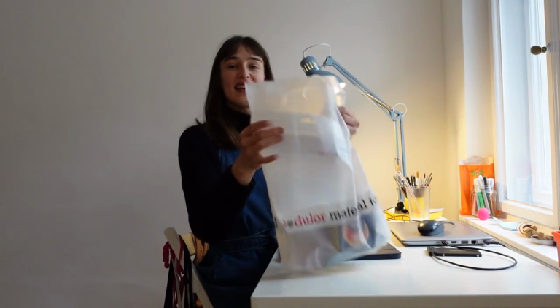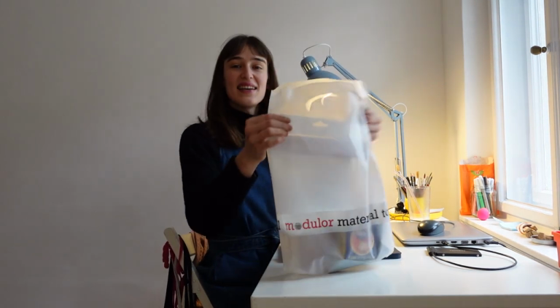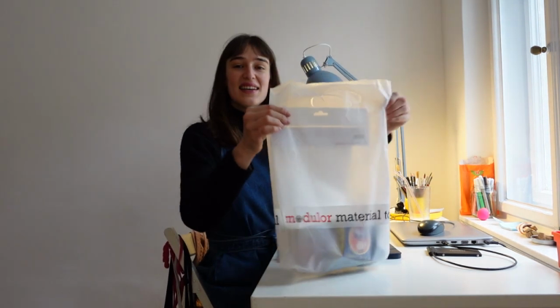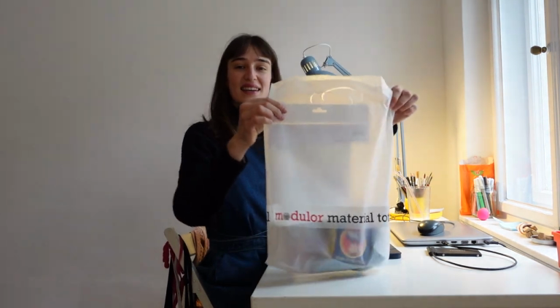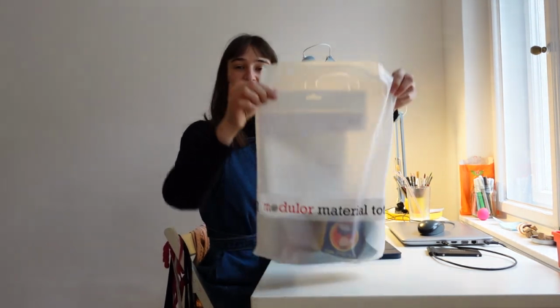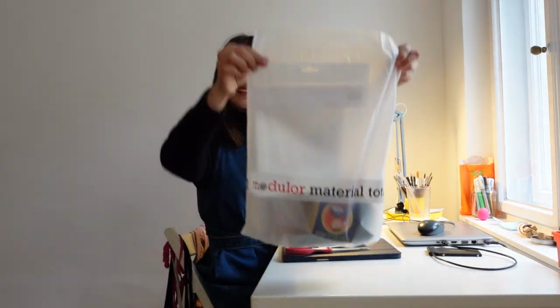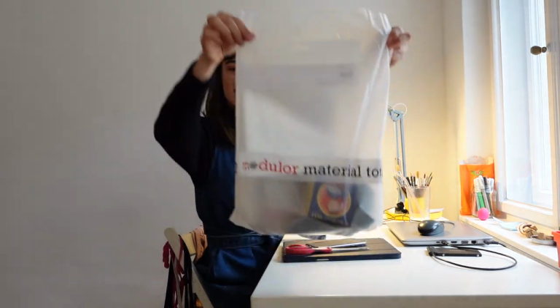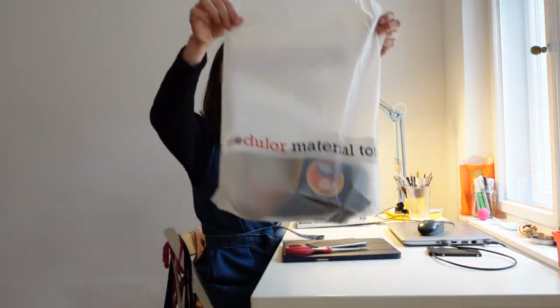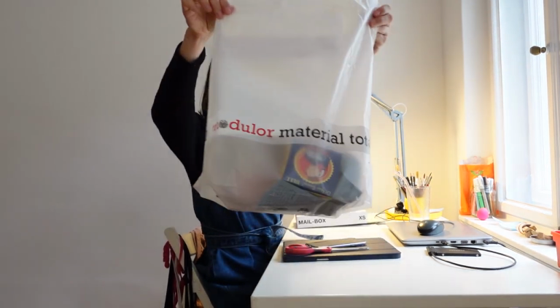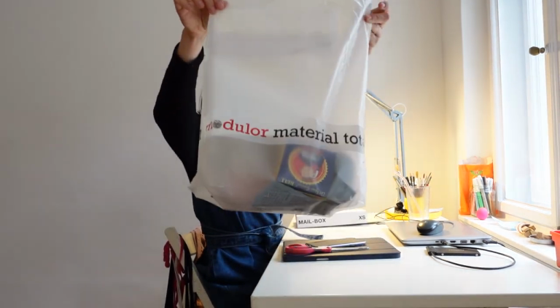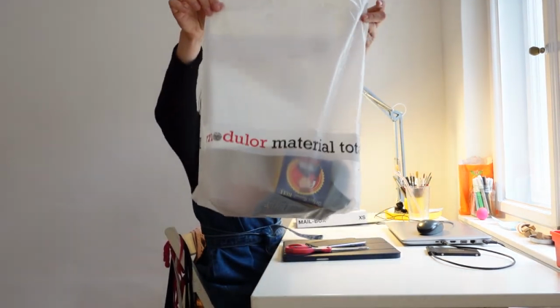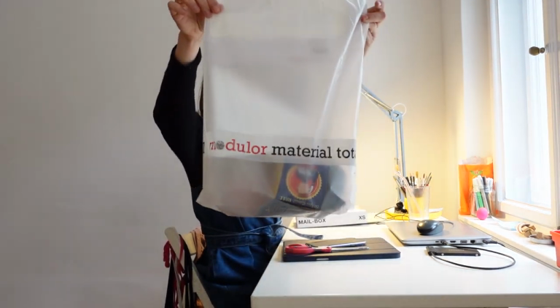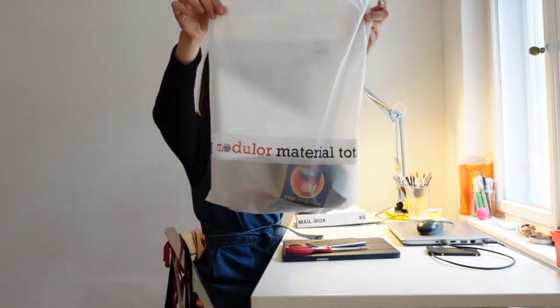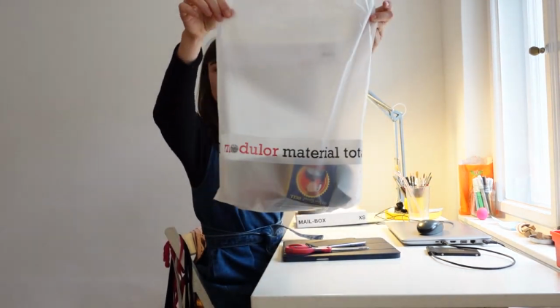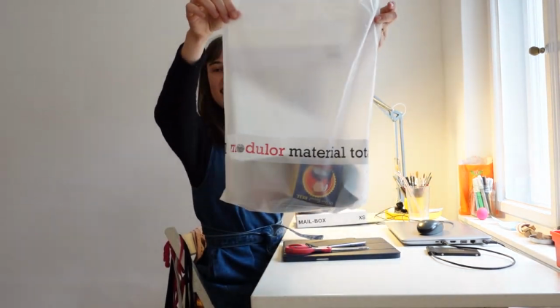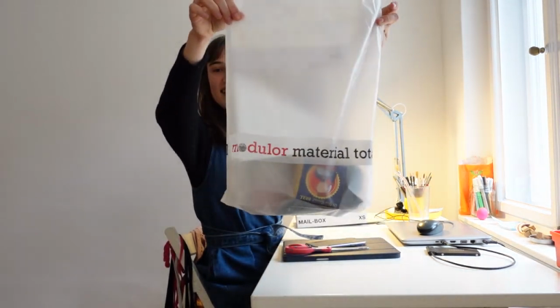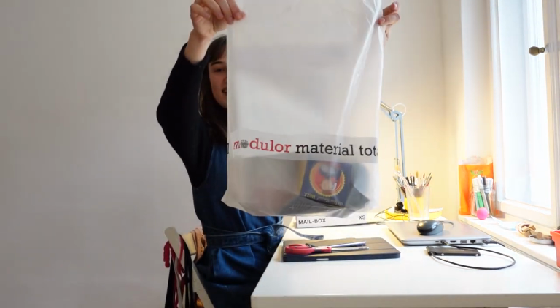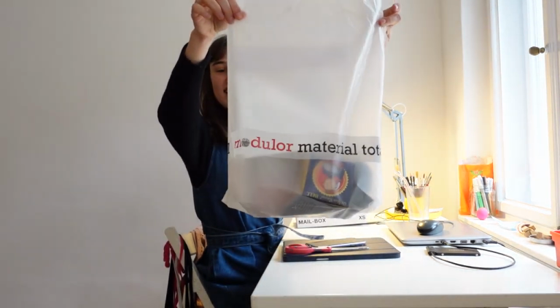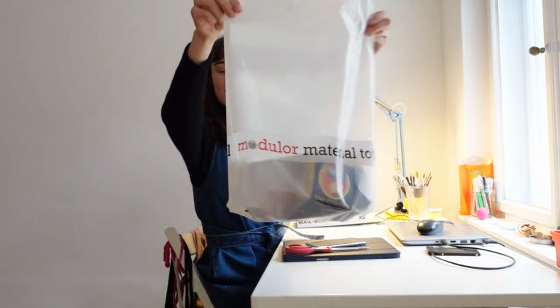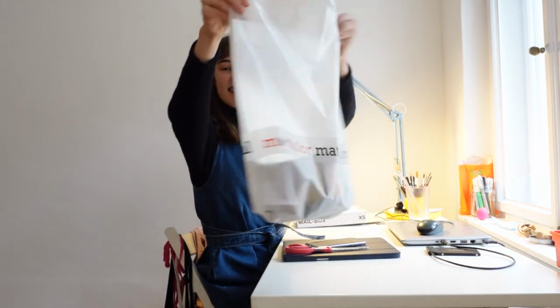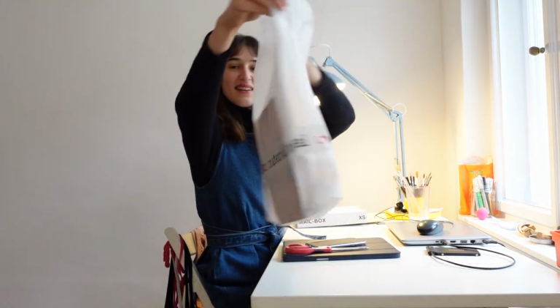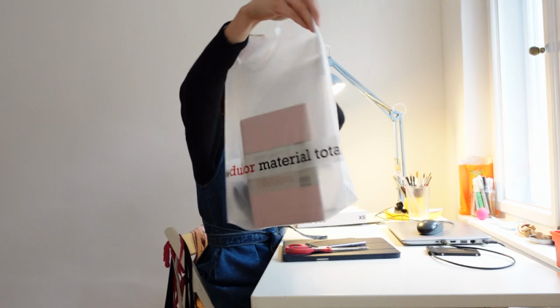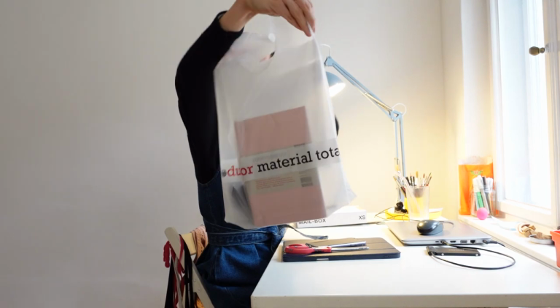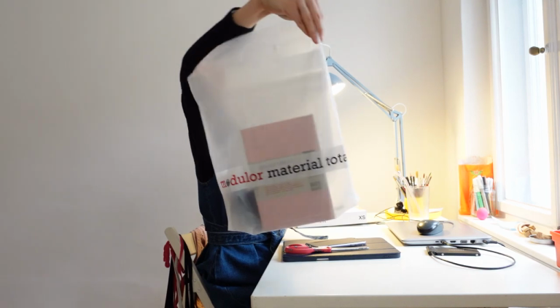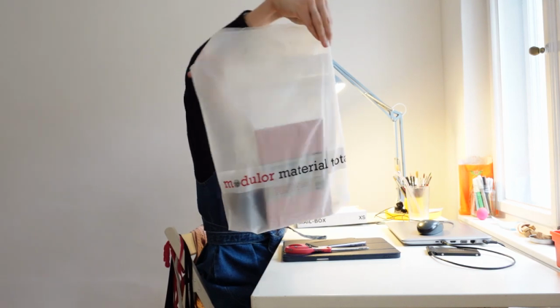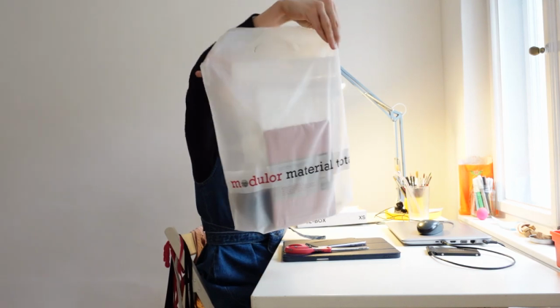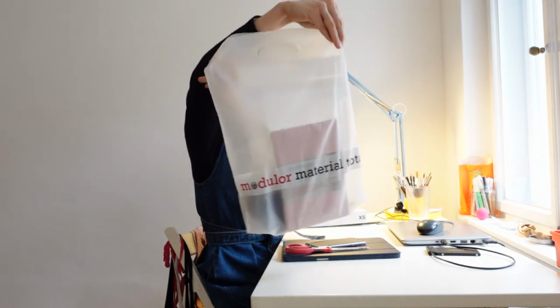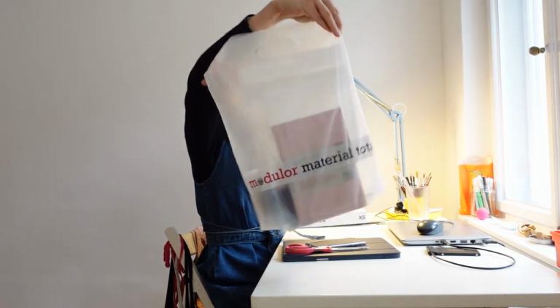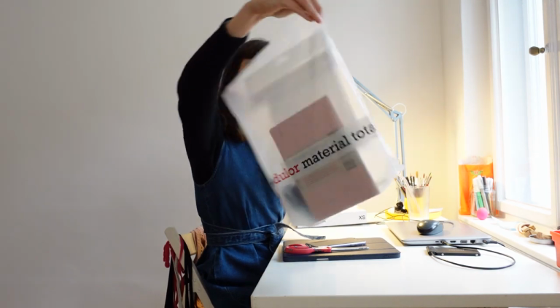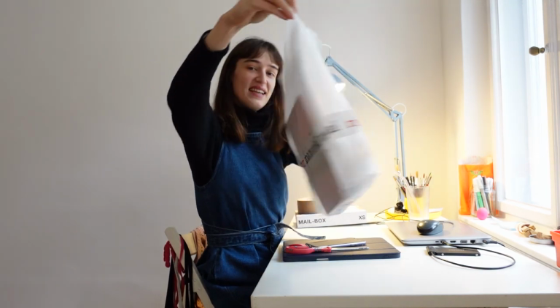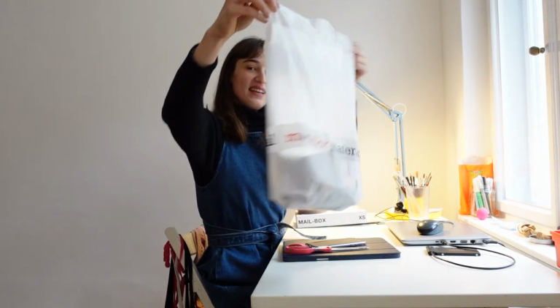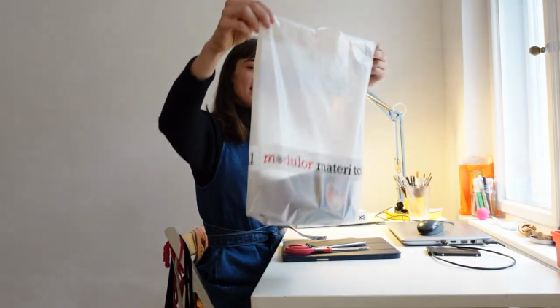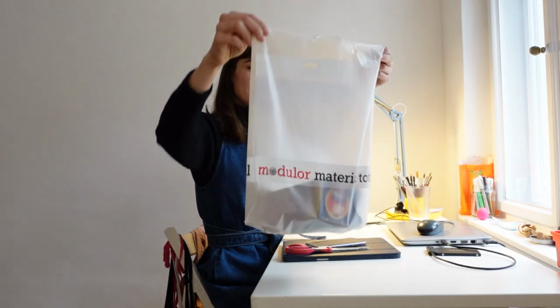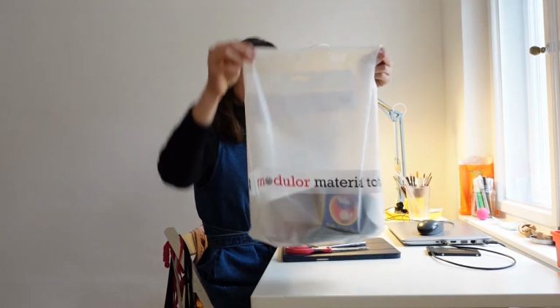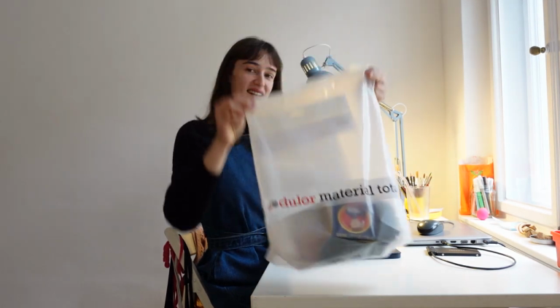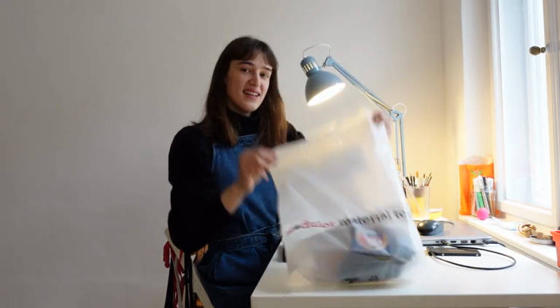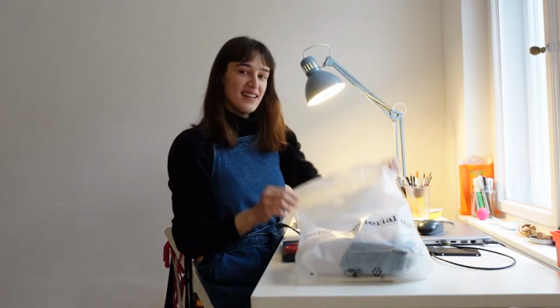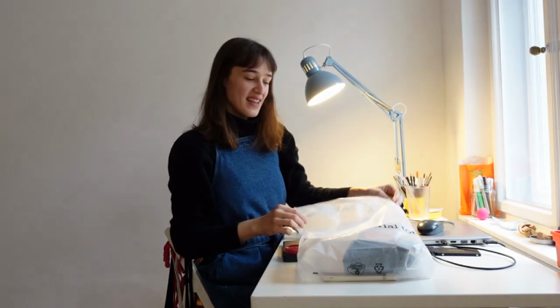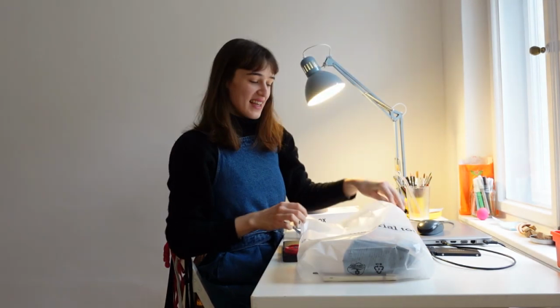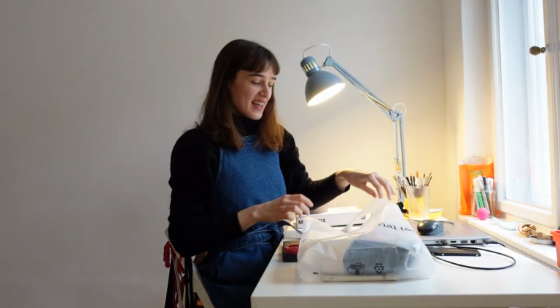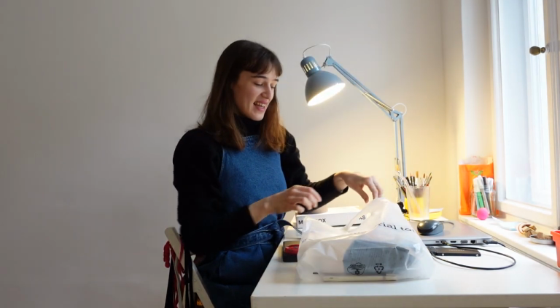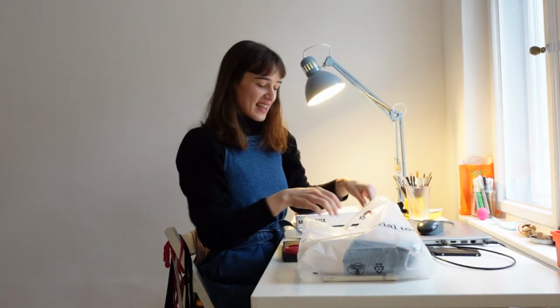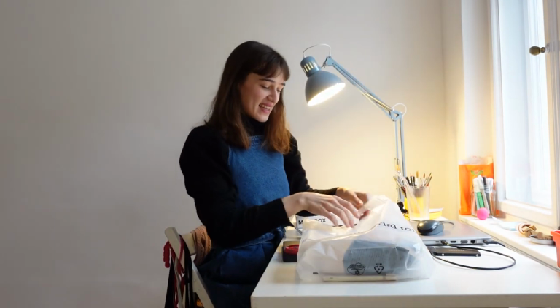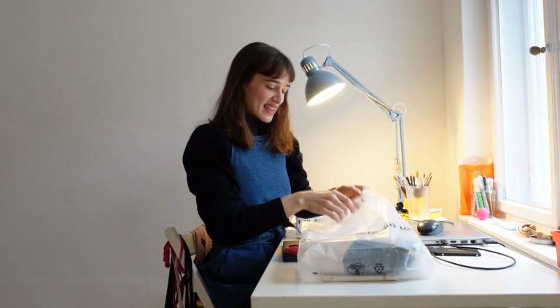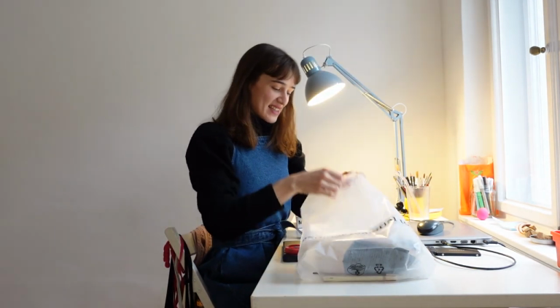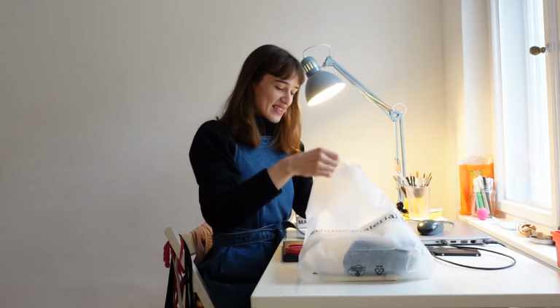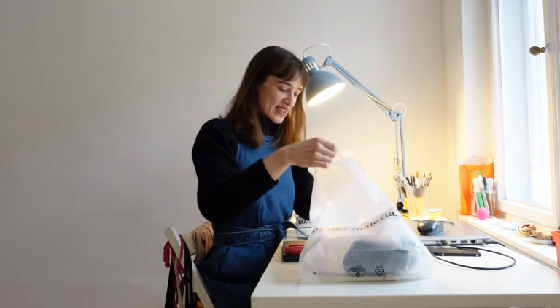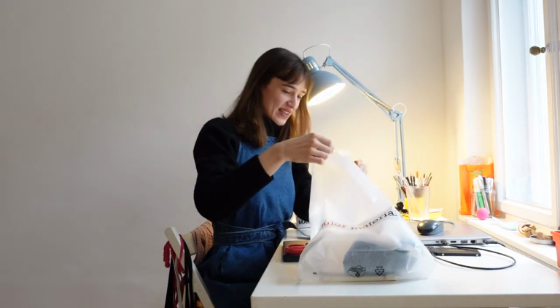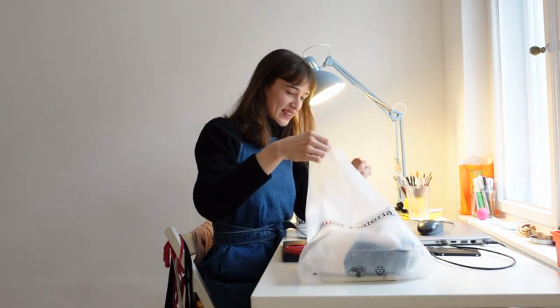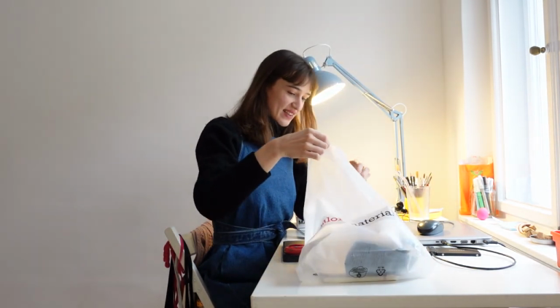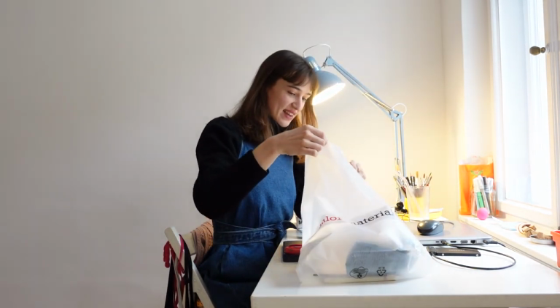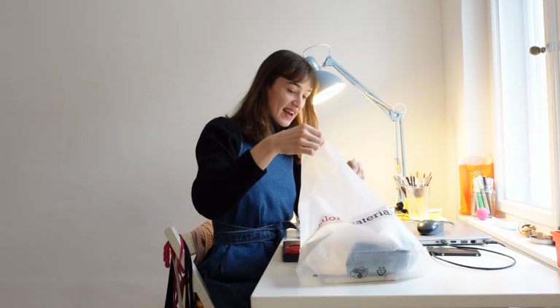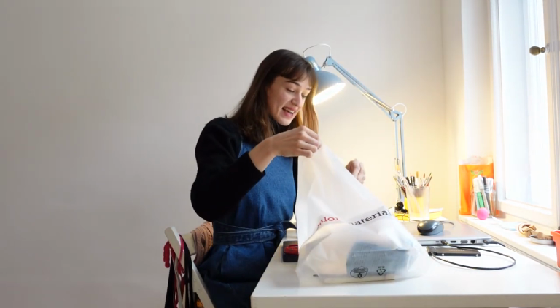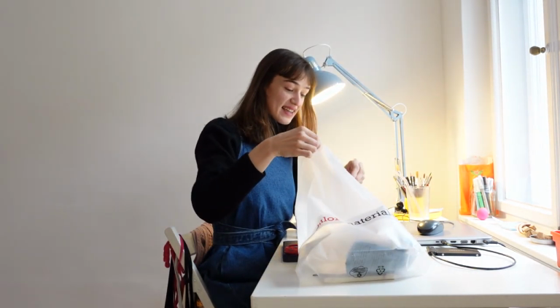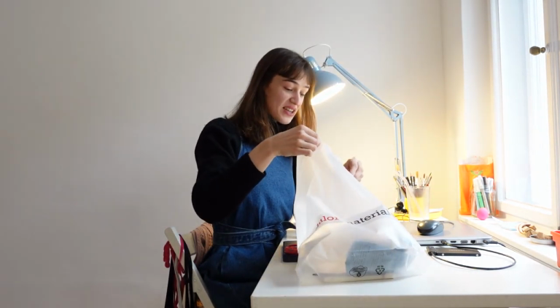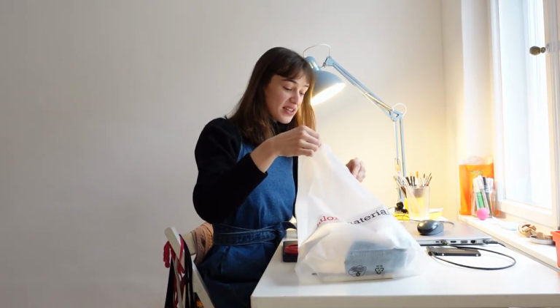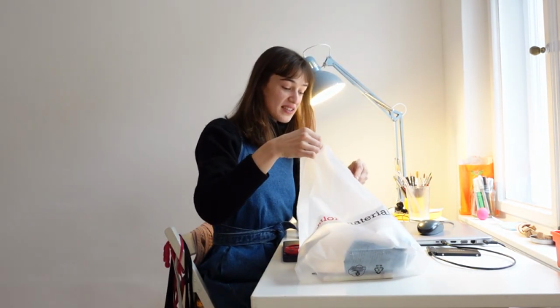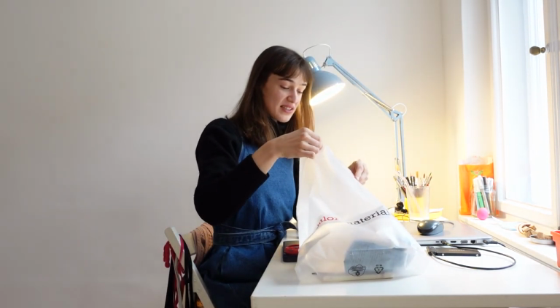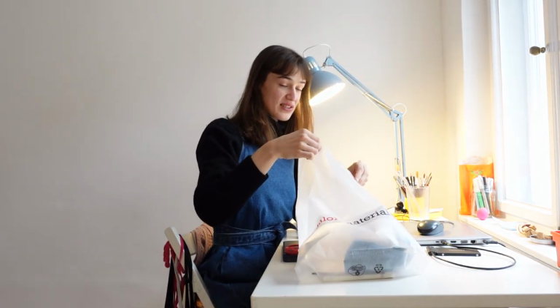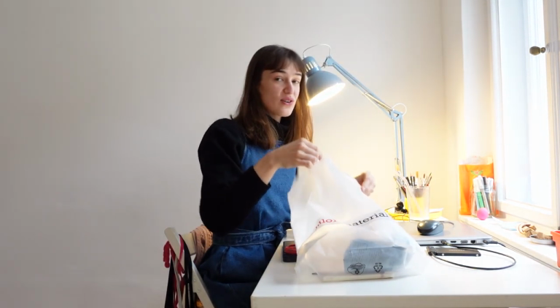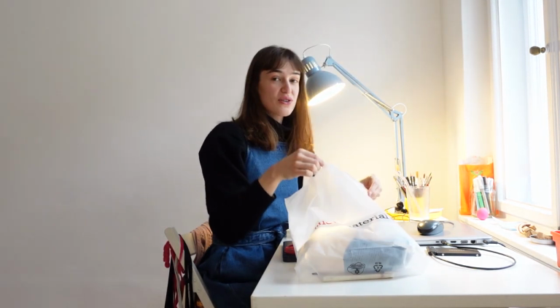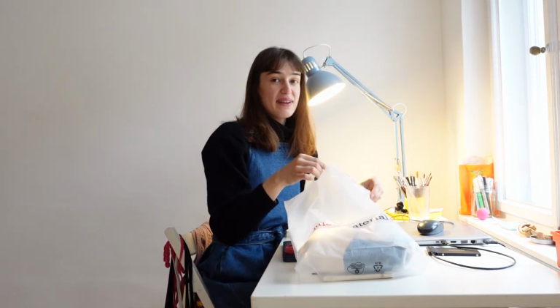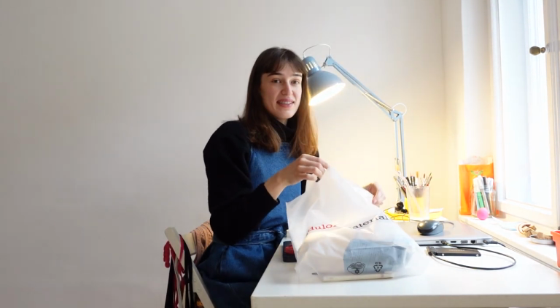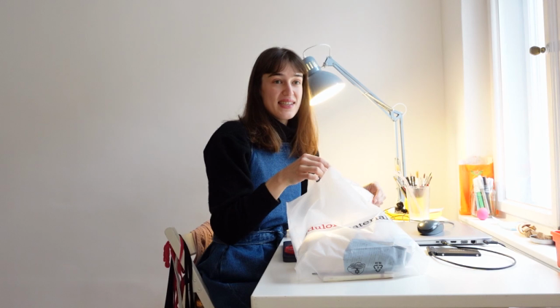Here's the bag. Lovely. And I didn't go crazy.